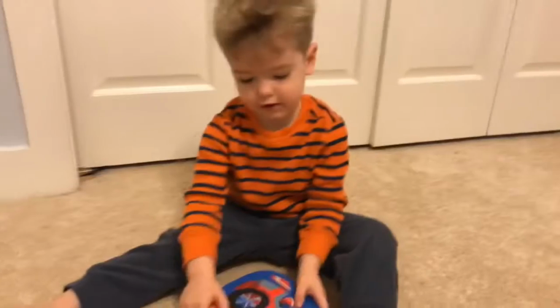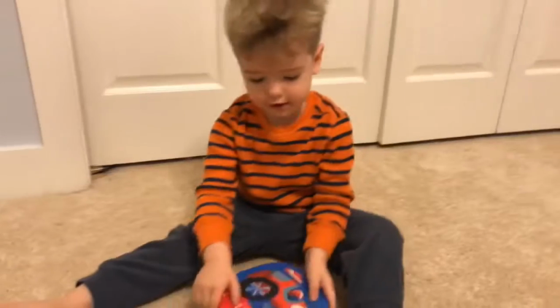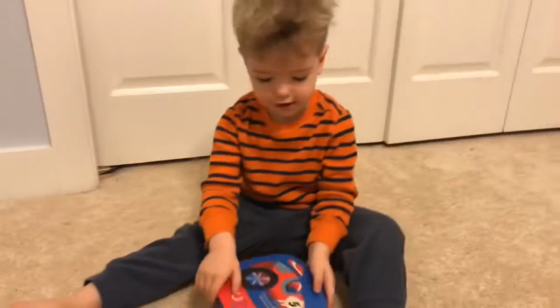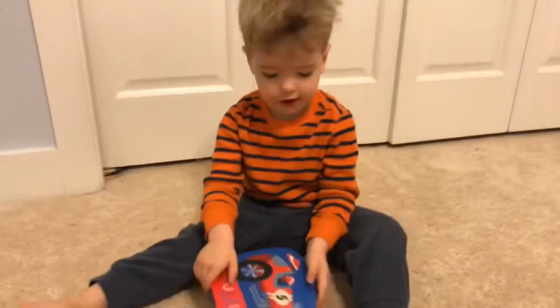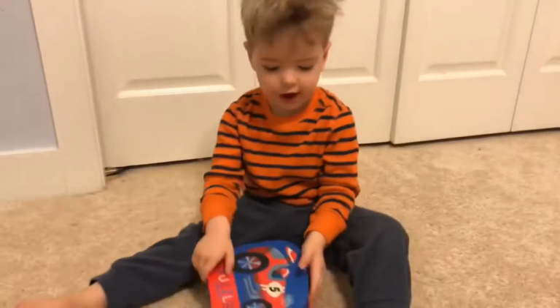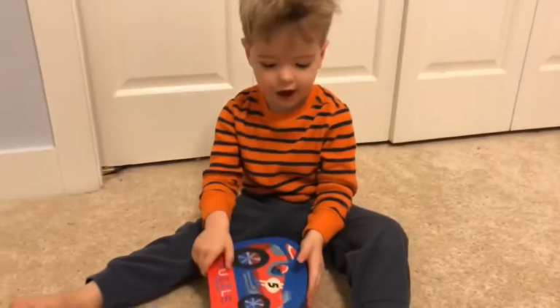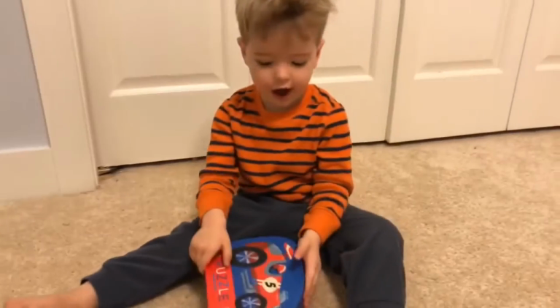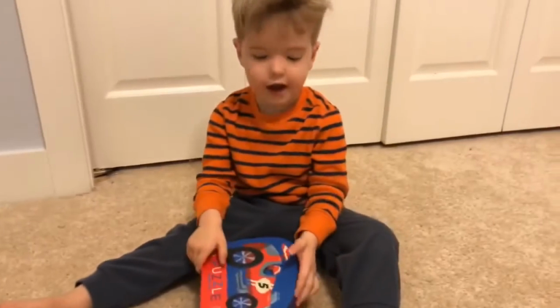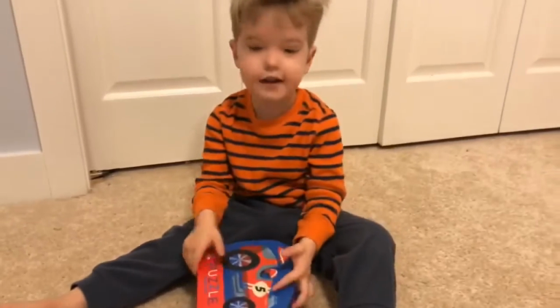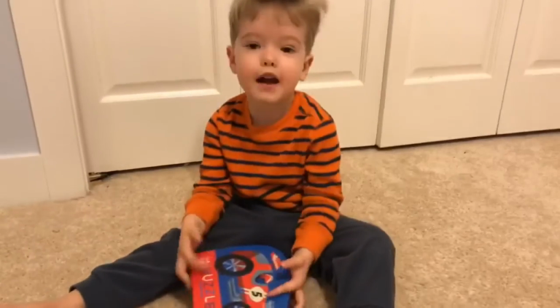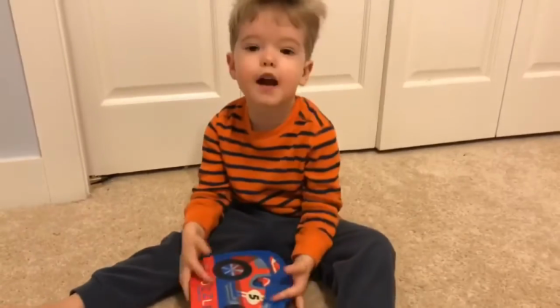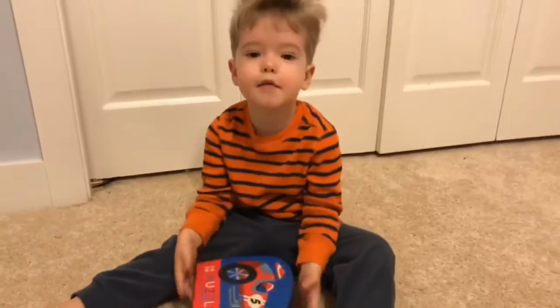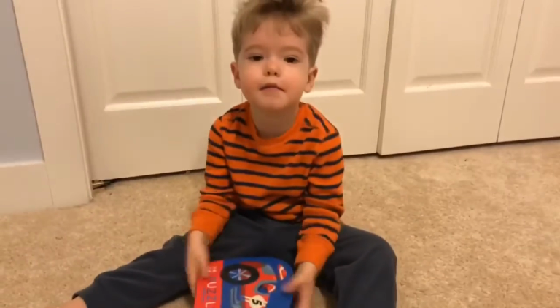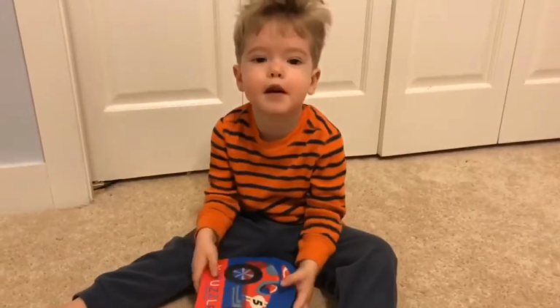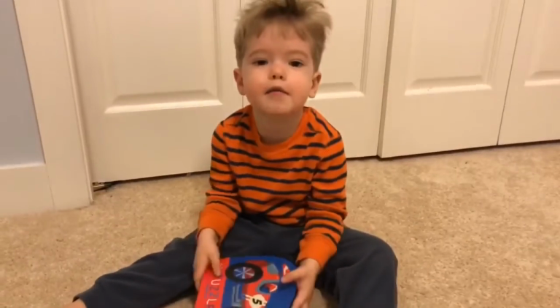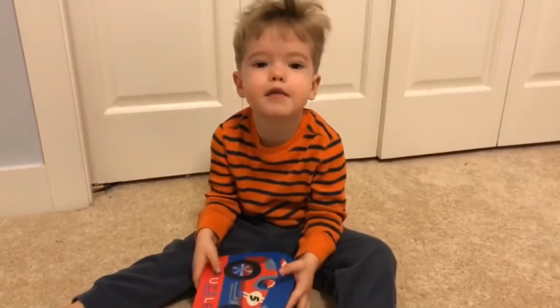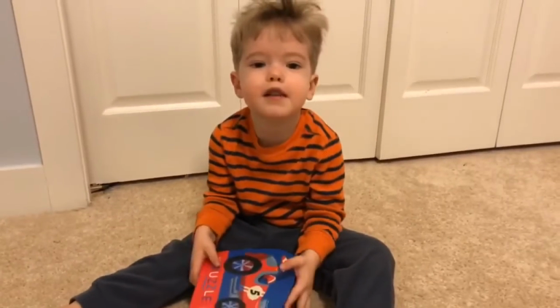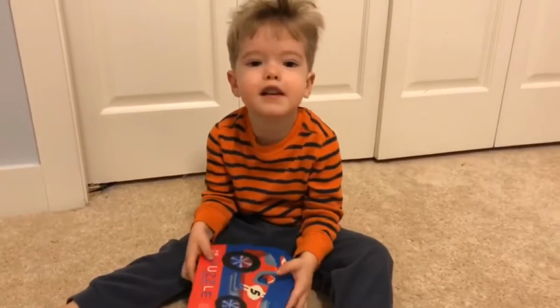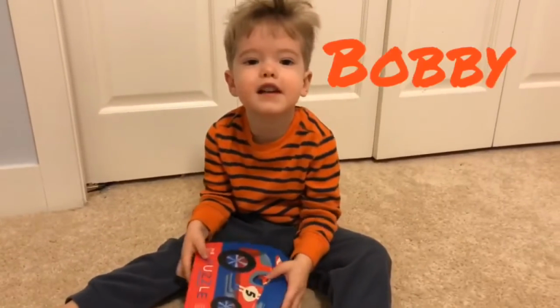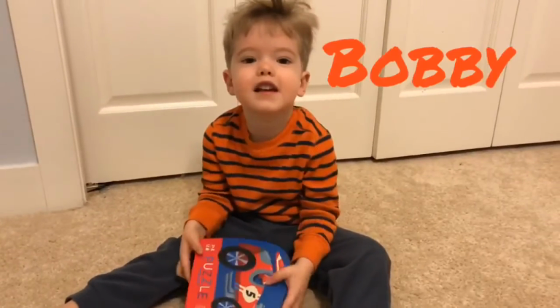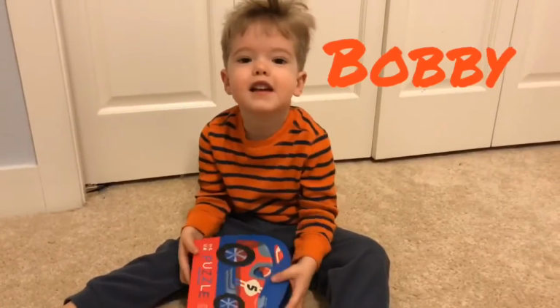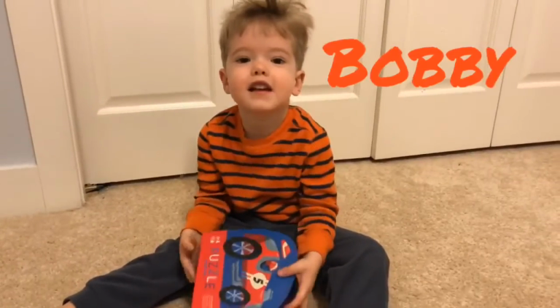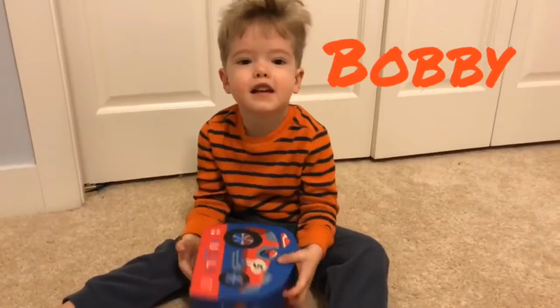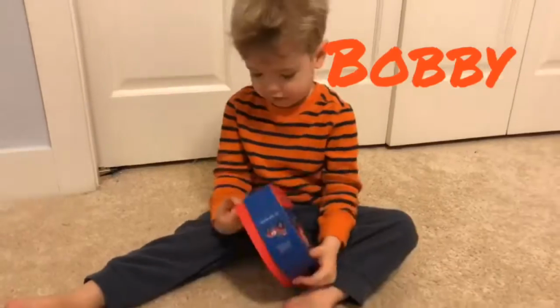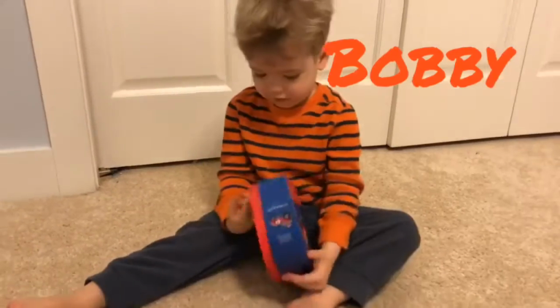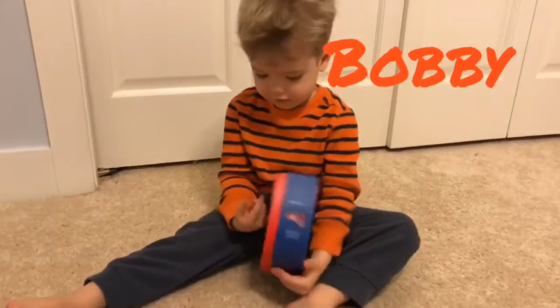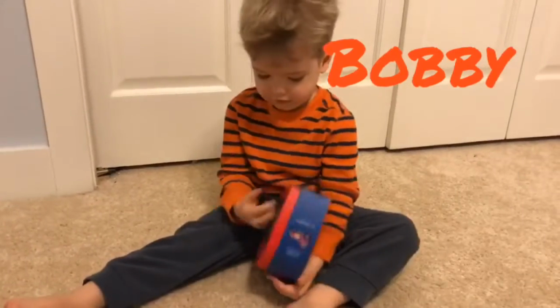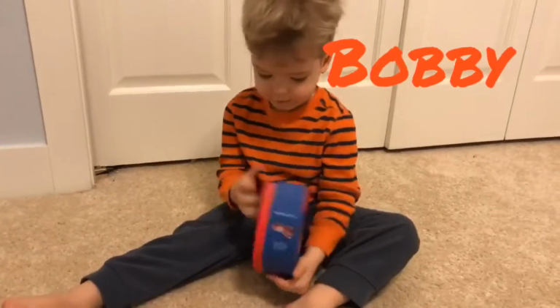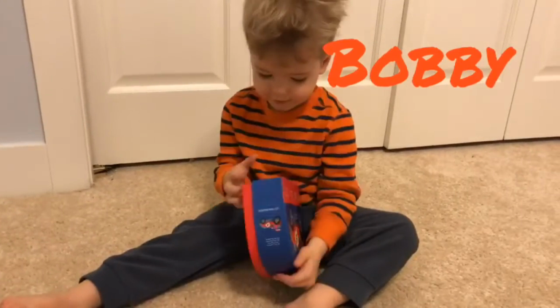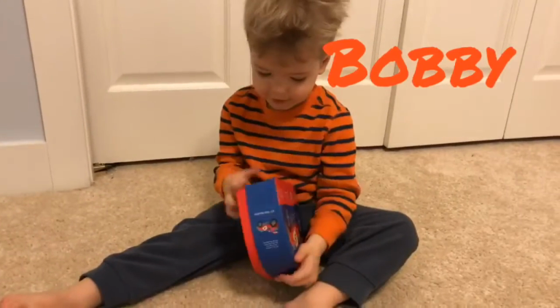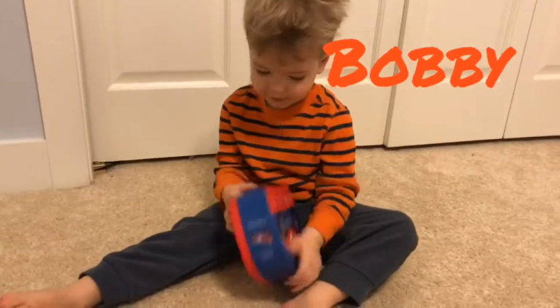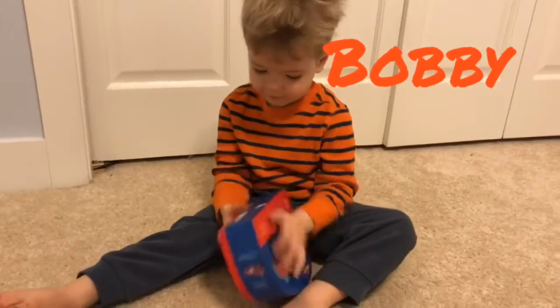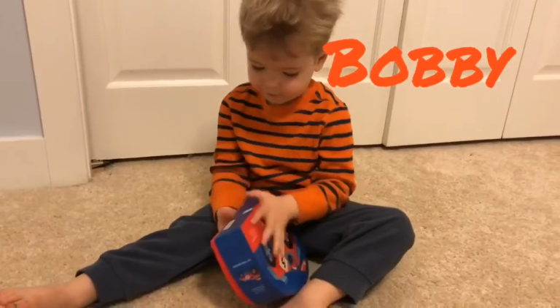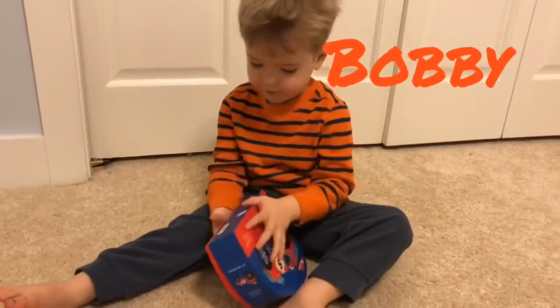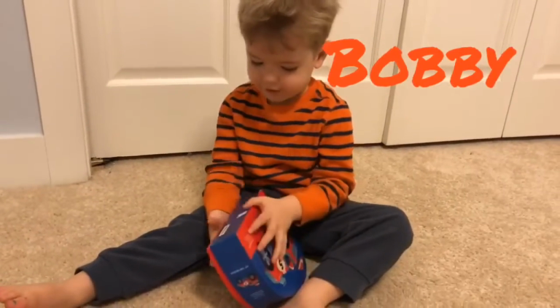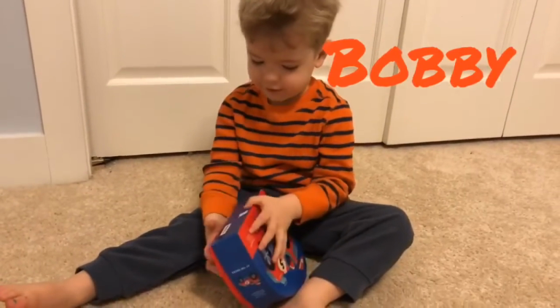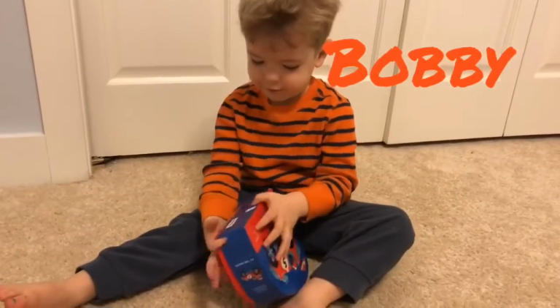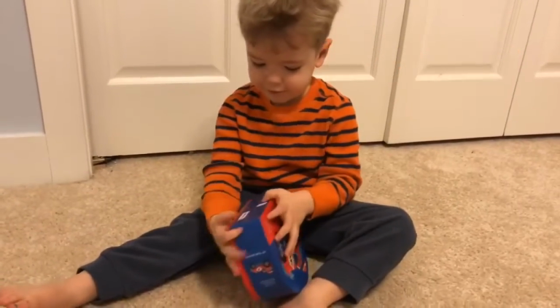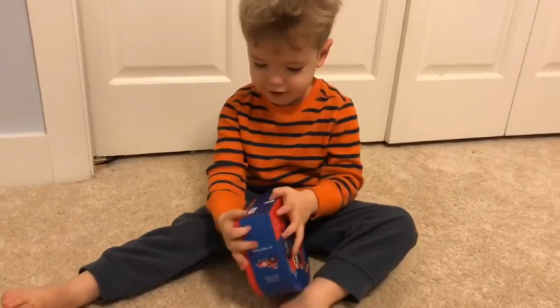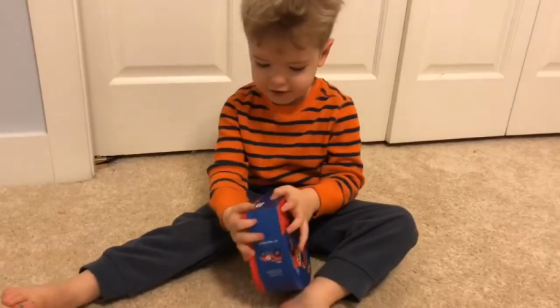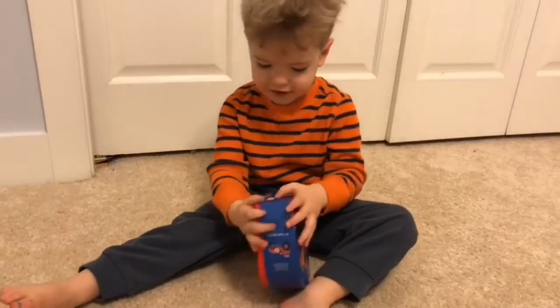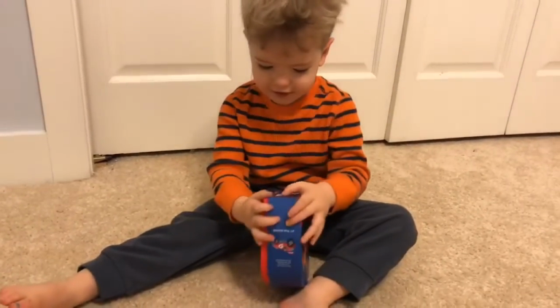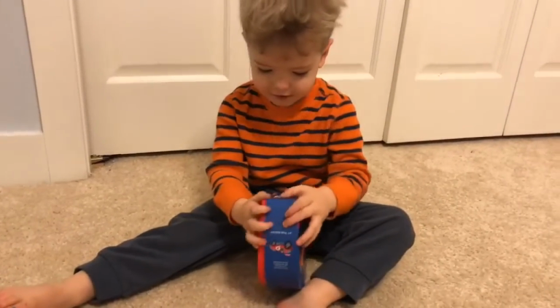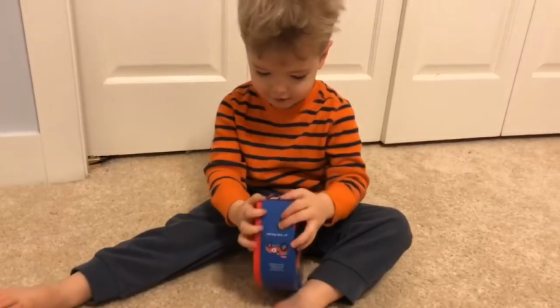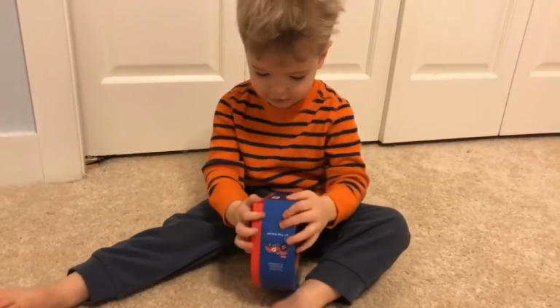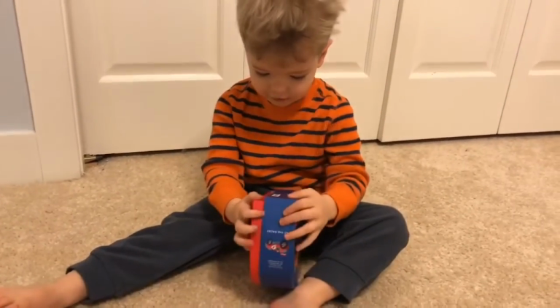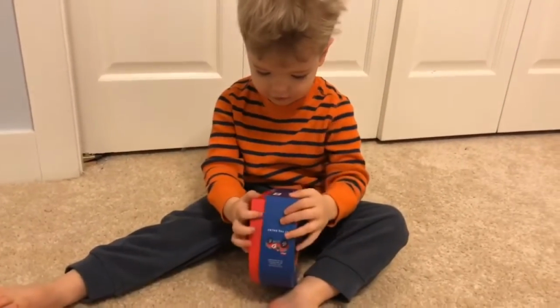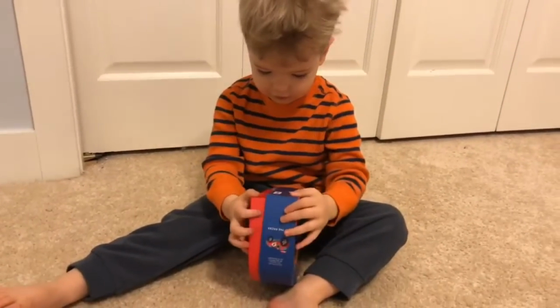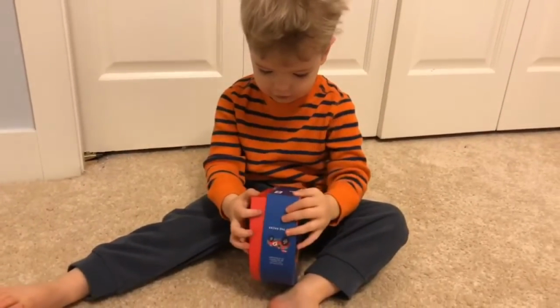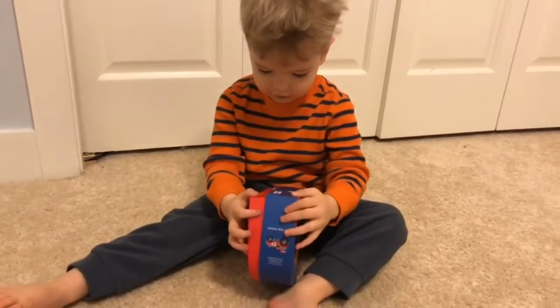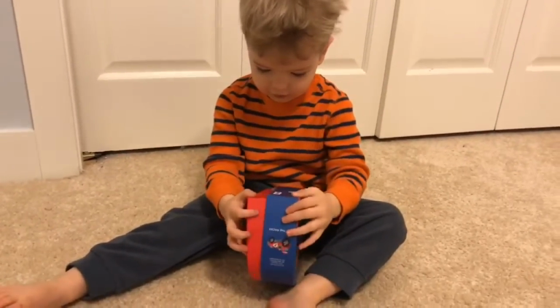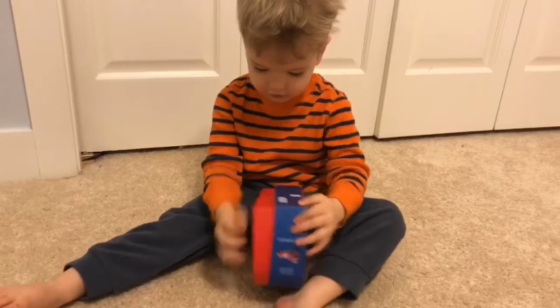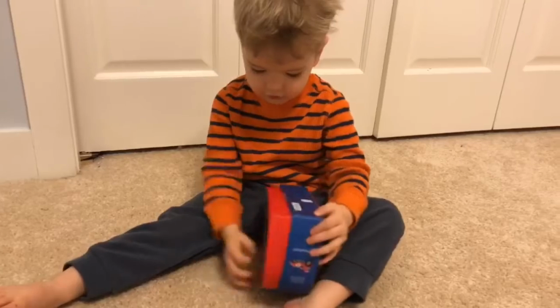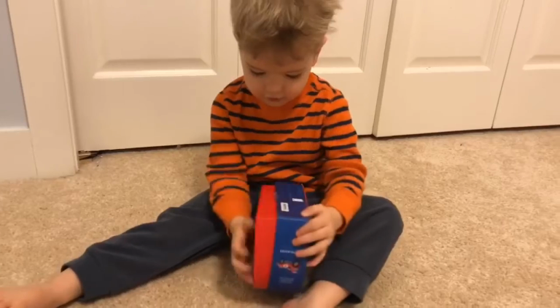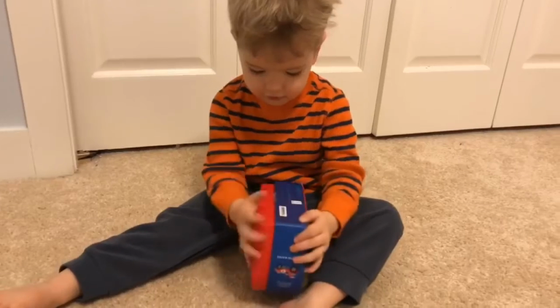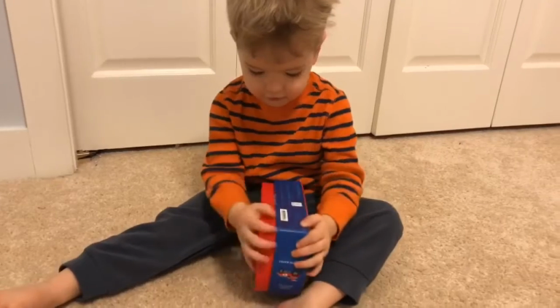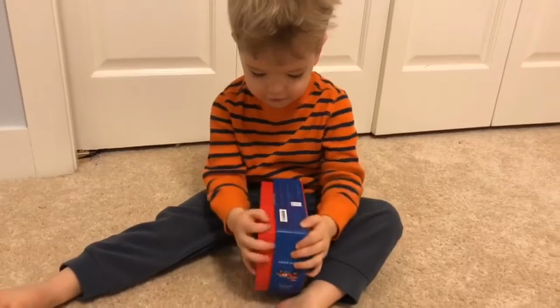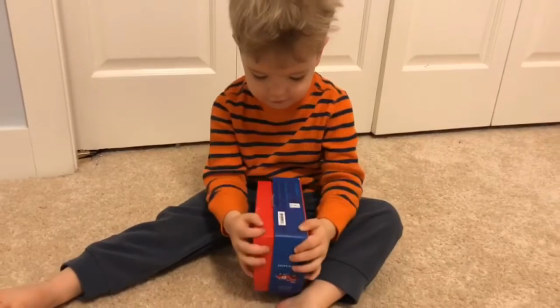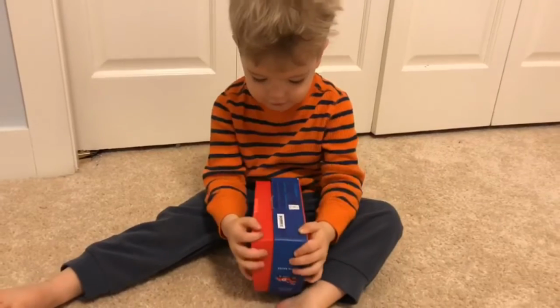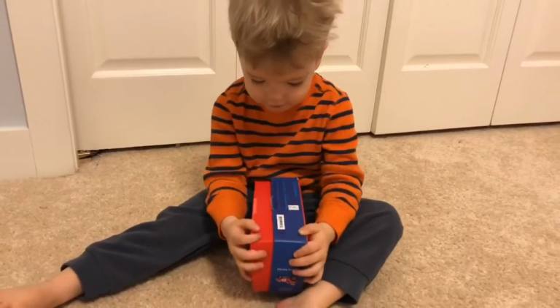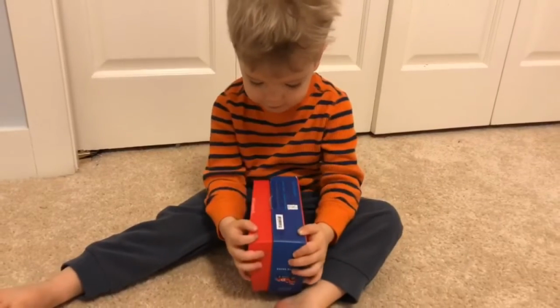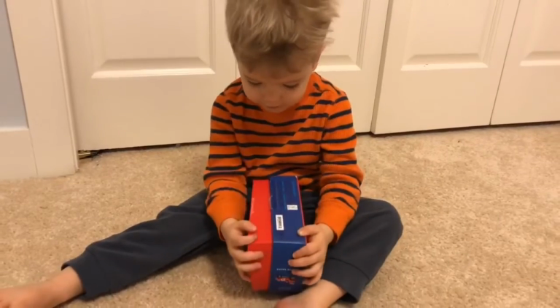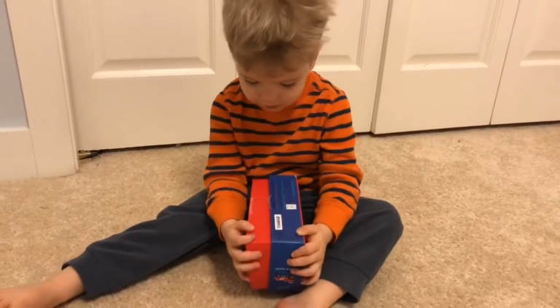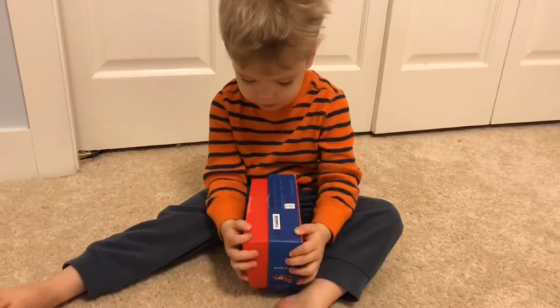Hi, I'm Bobby. Do you want to play with me? Do you want to do a puzzle?